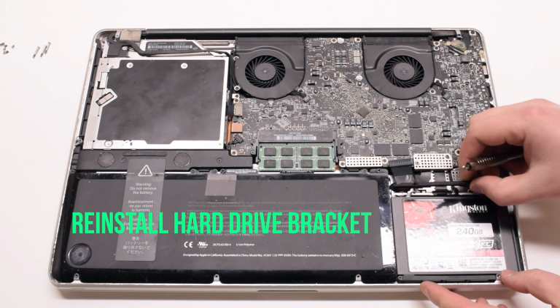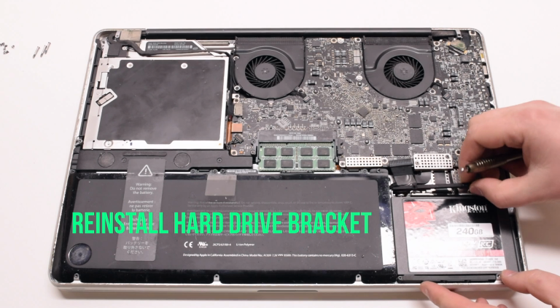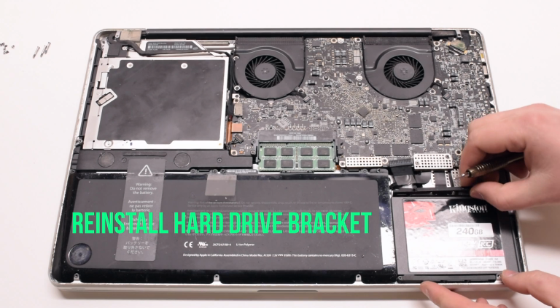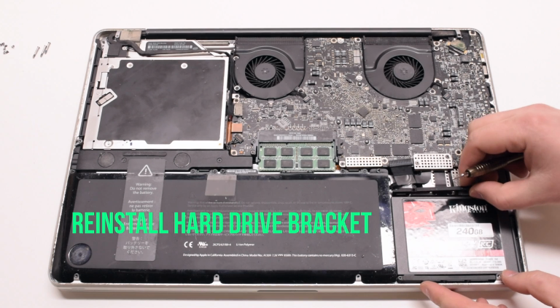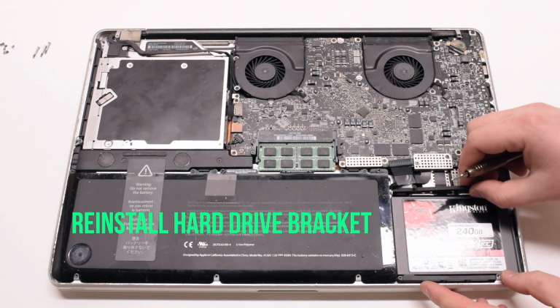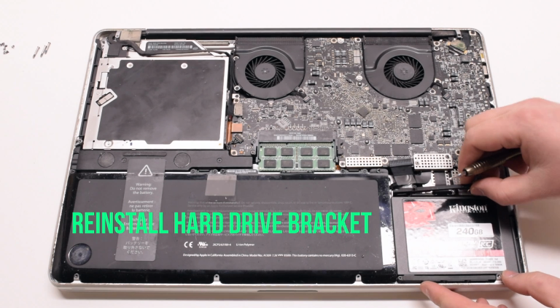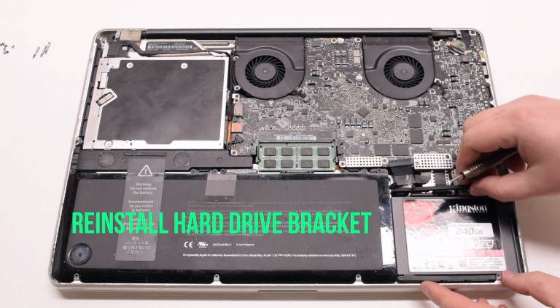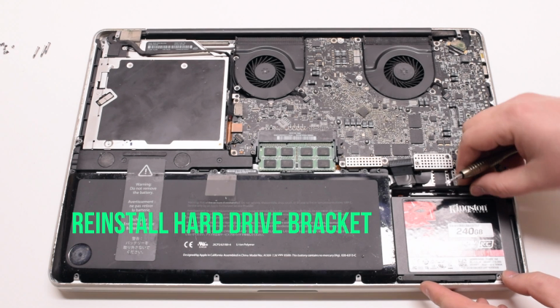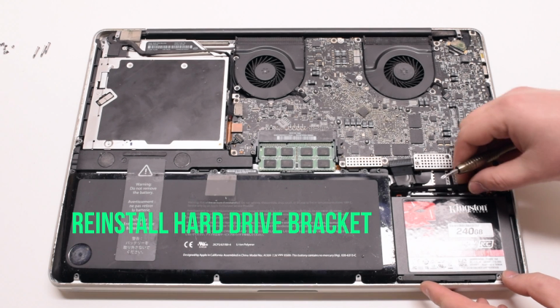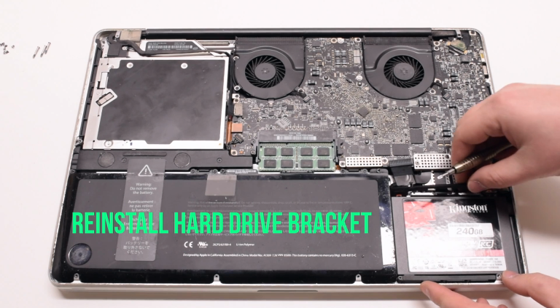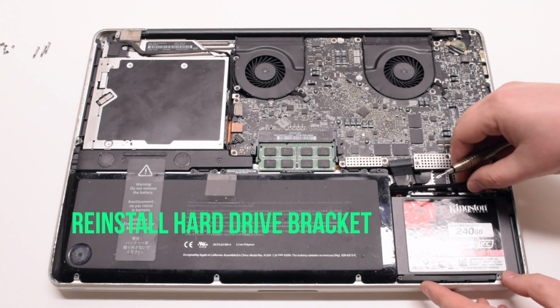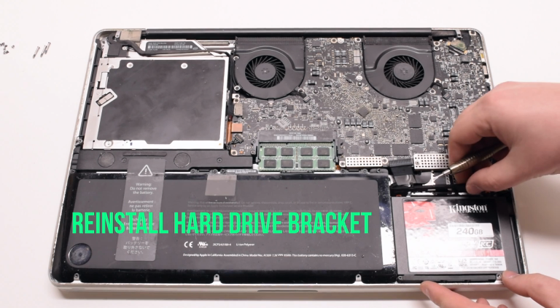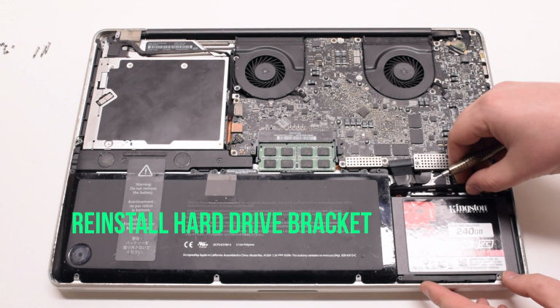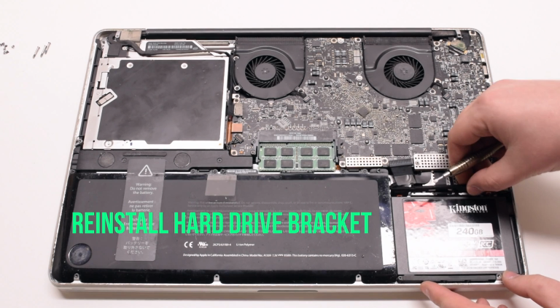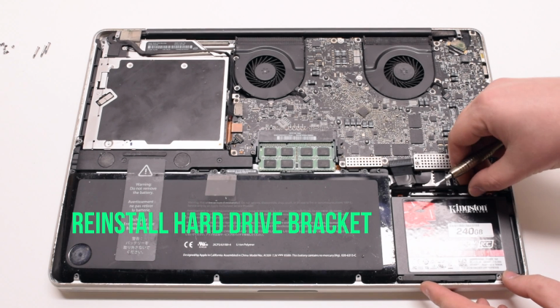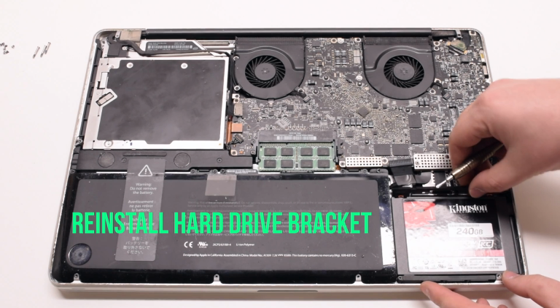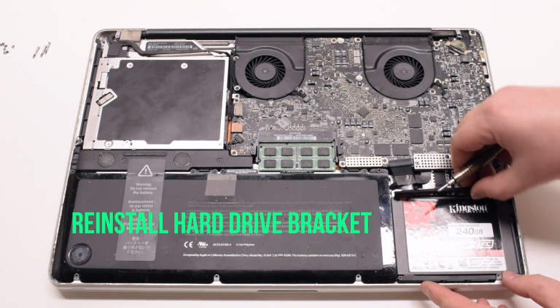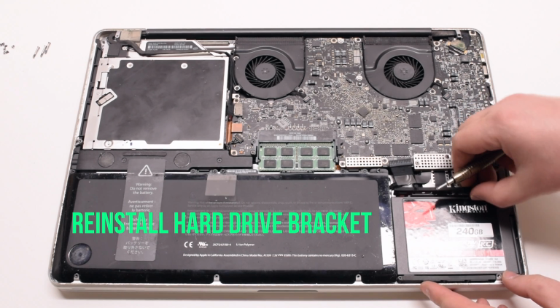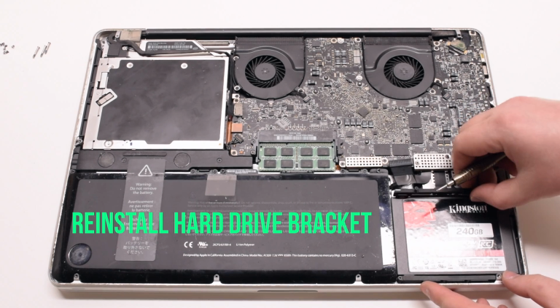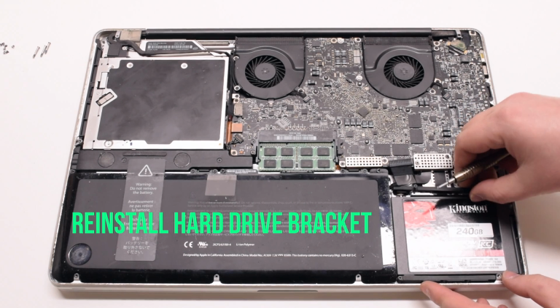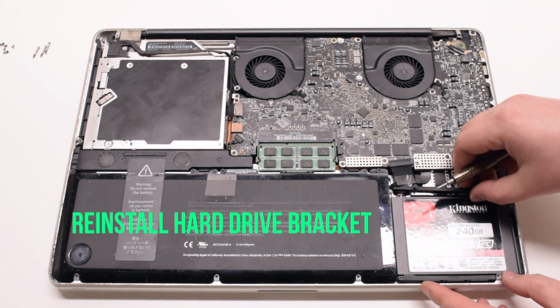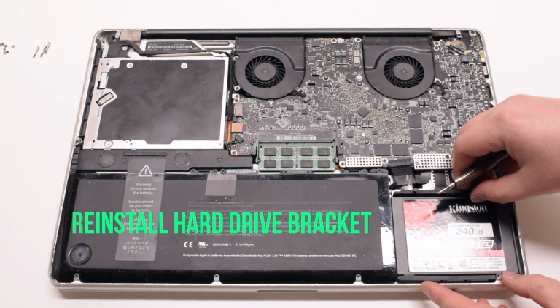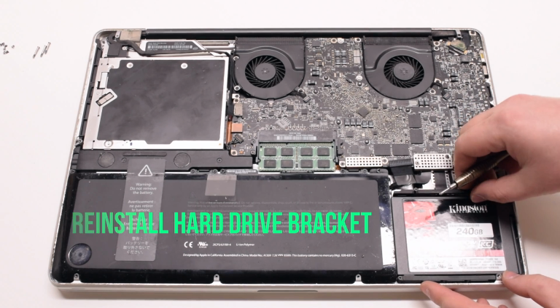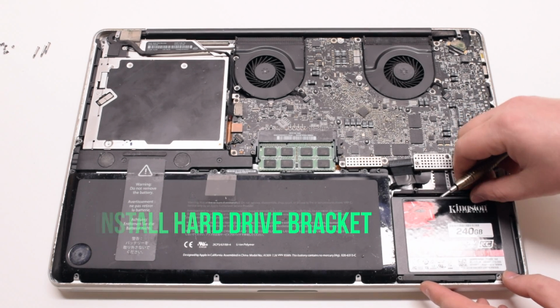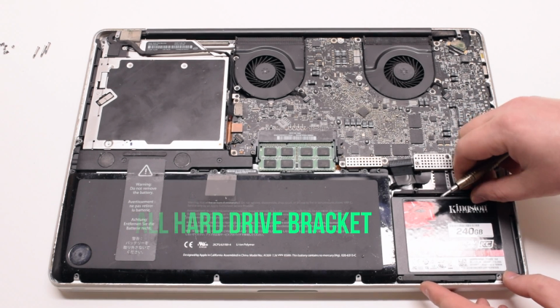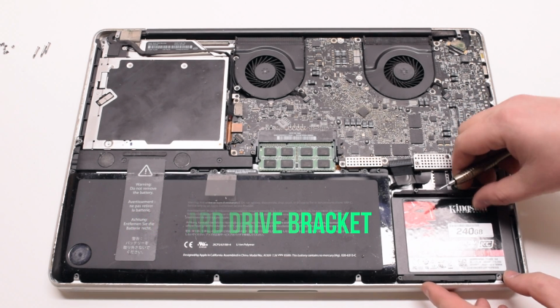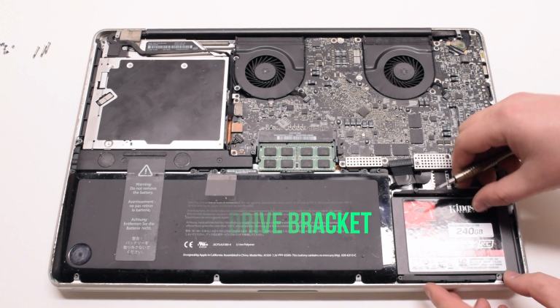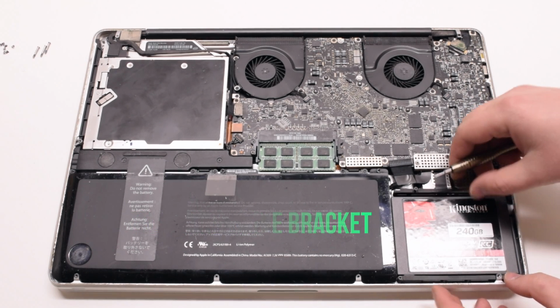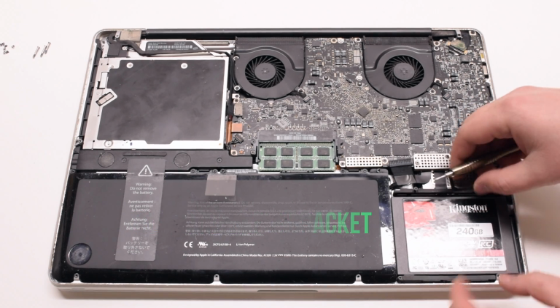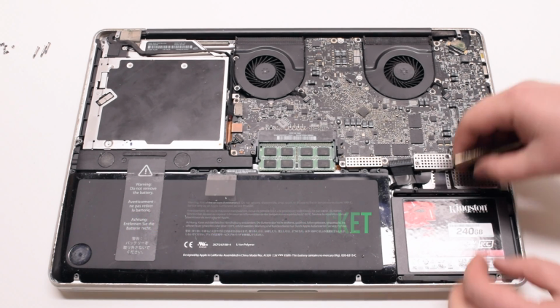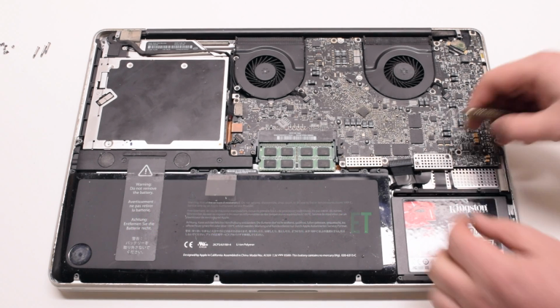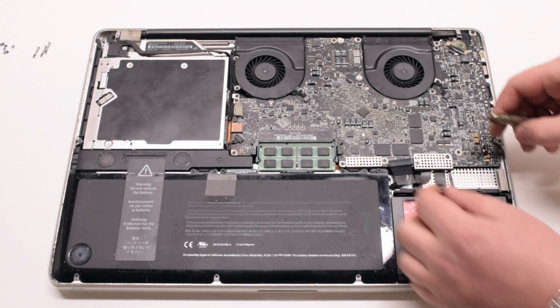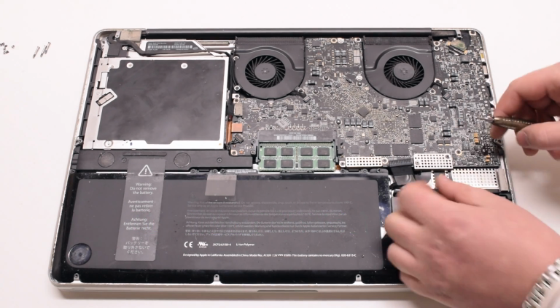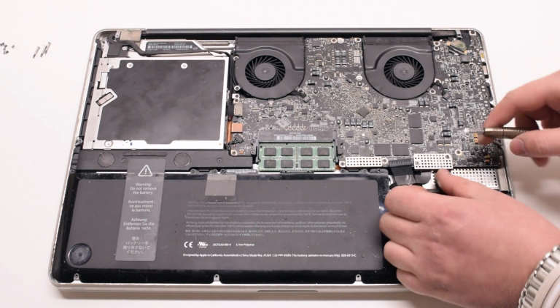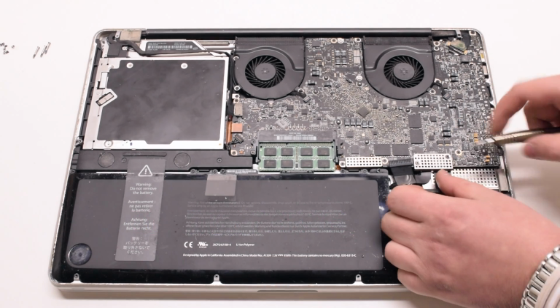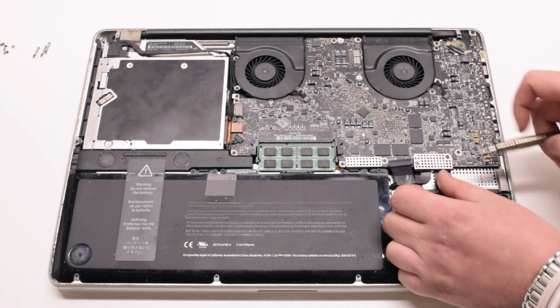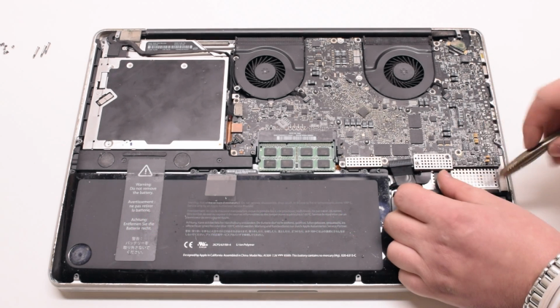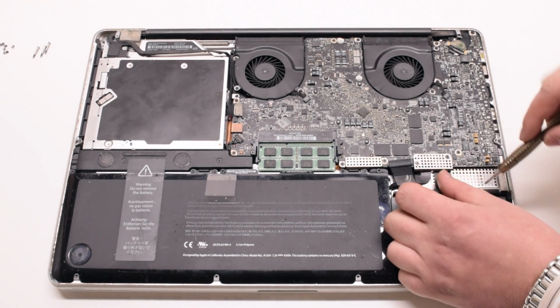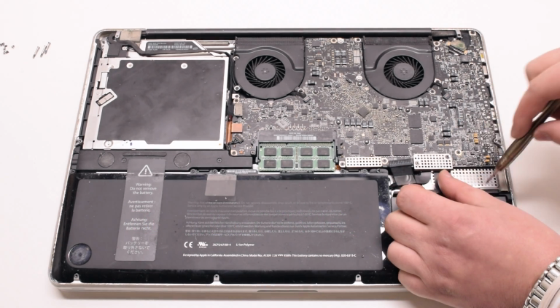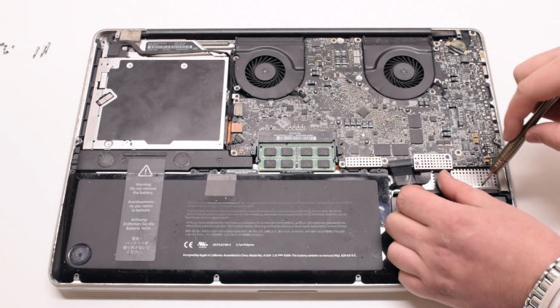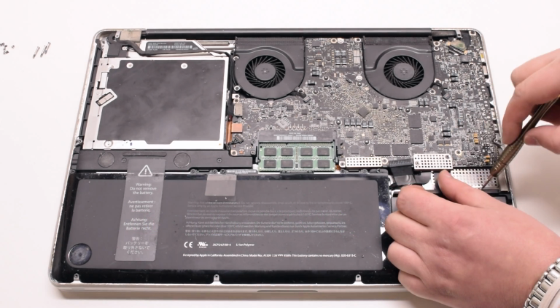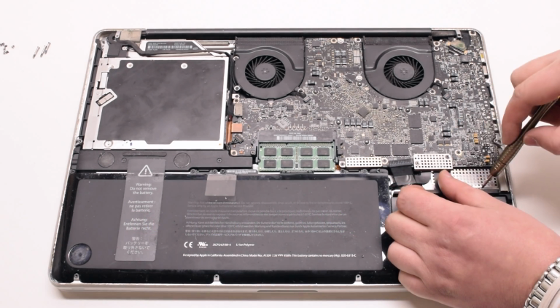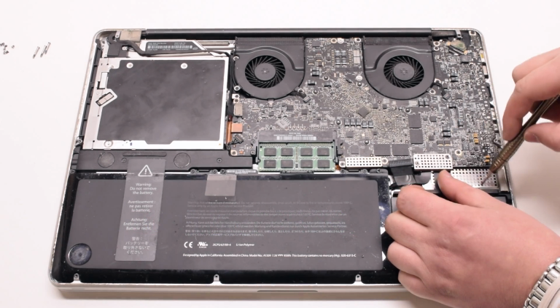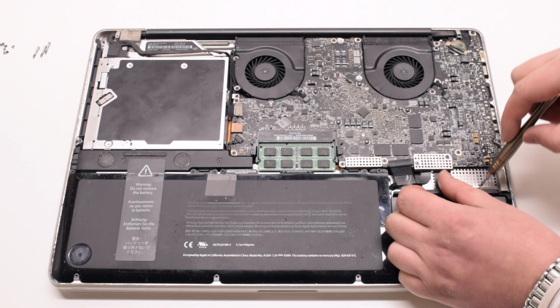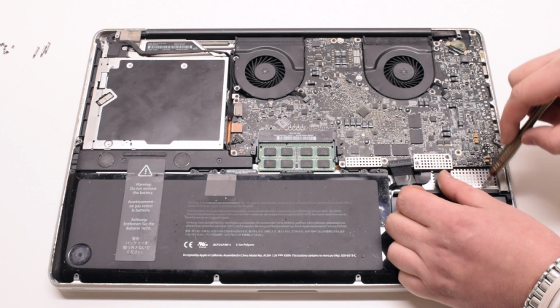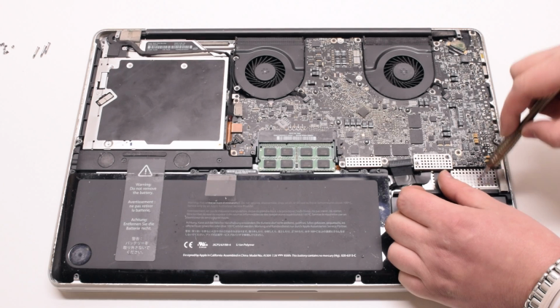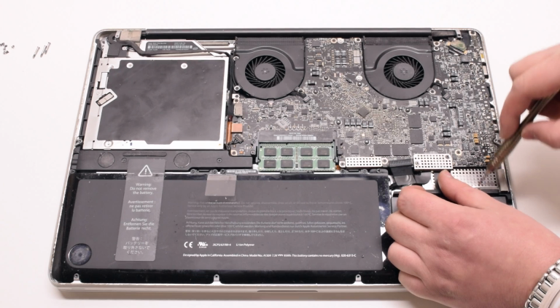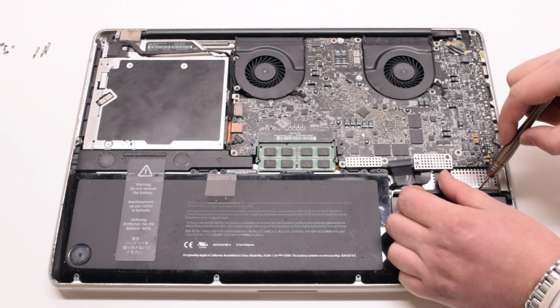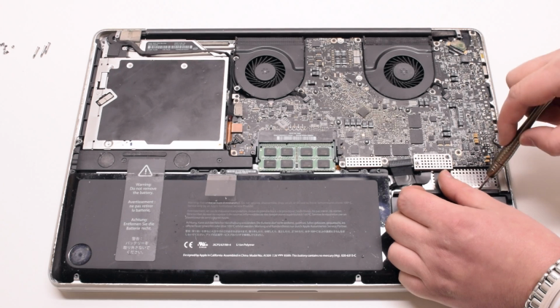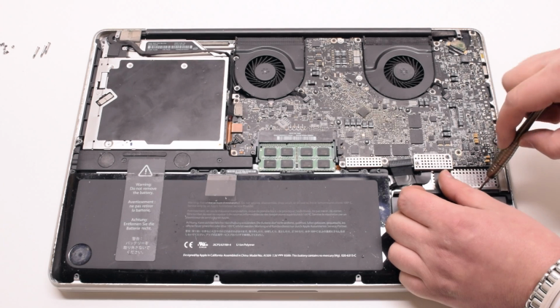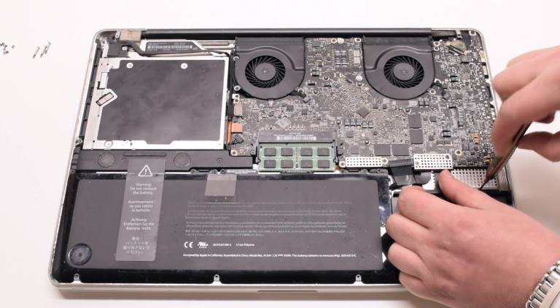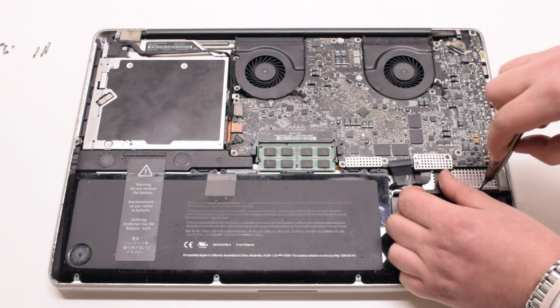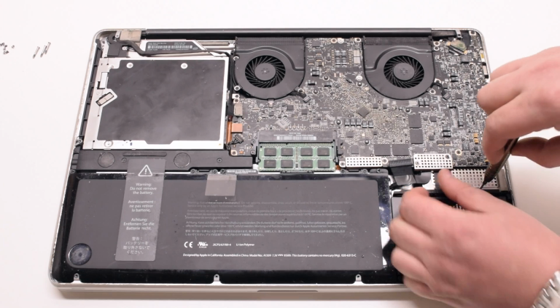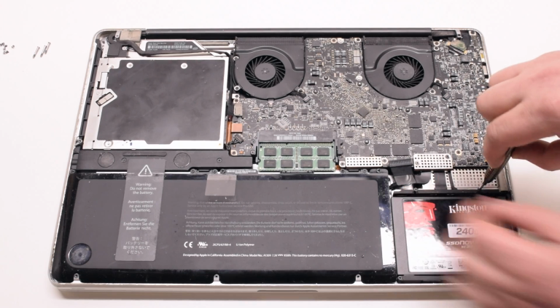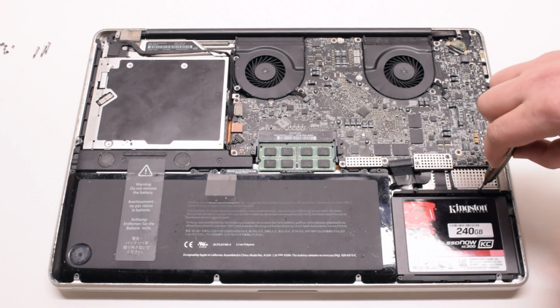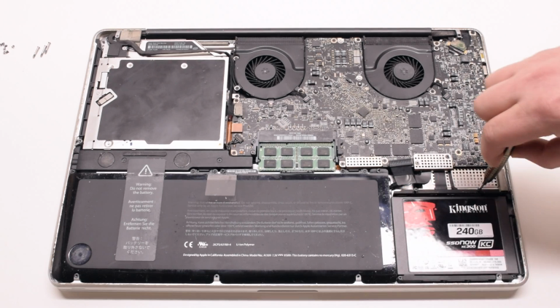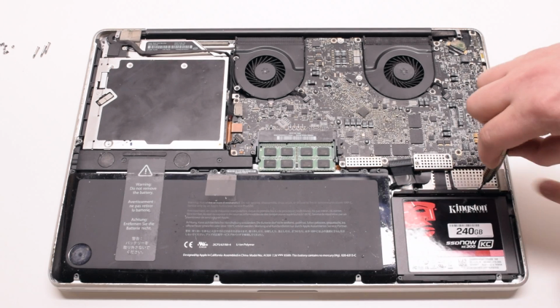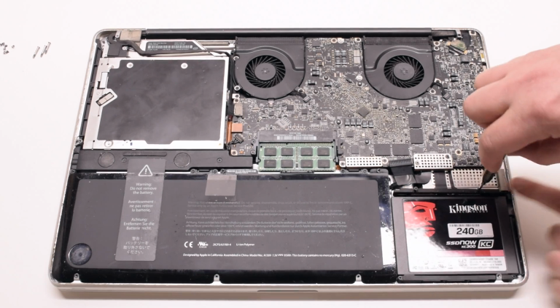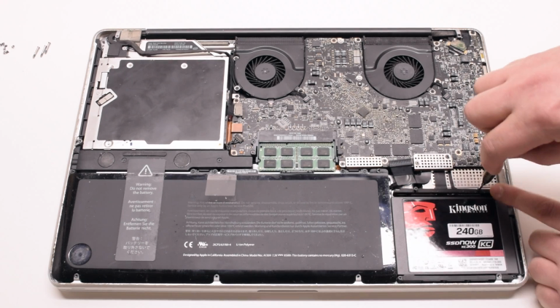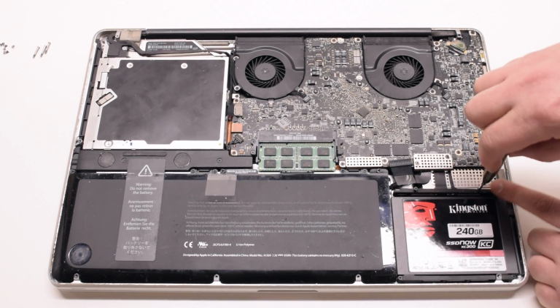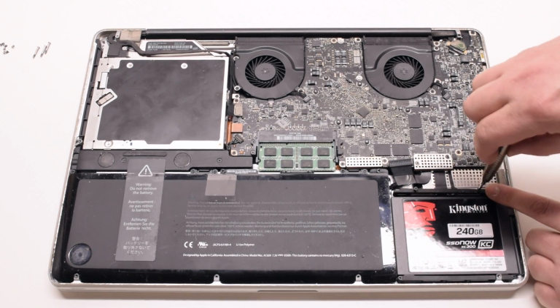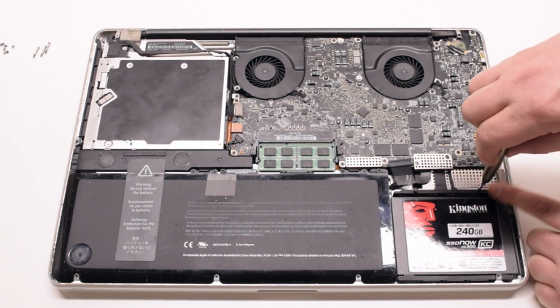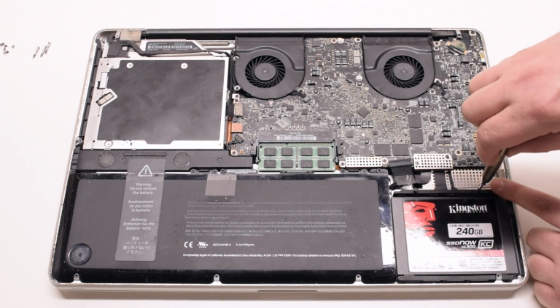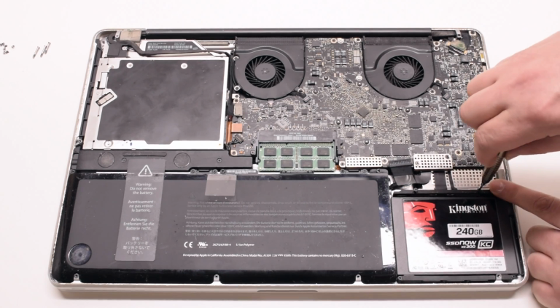Reinstall the hard drive bracket — again, it's two Phillips head screws.